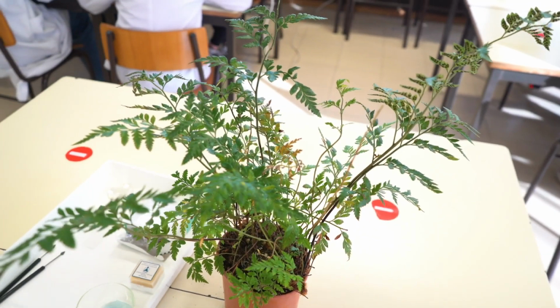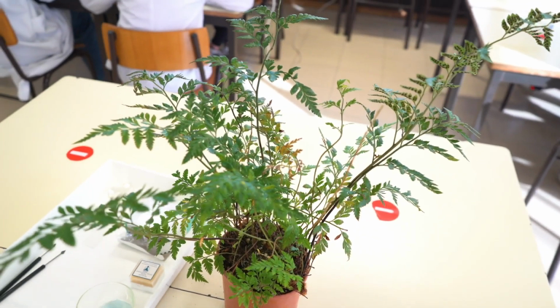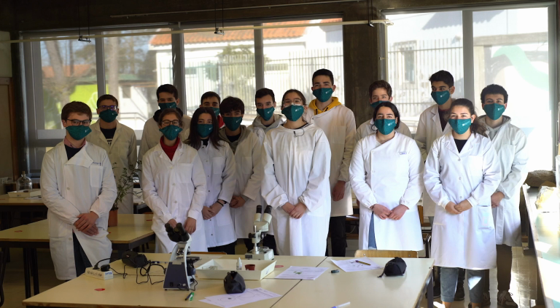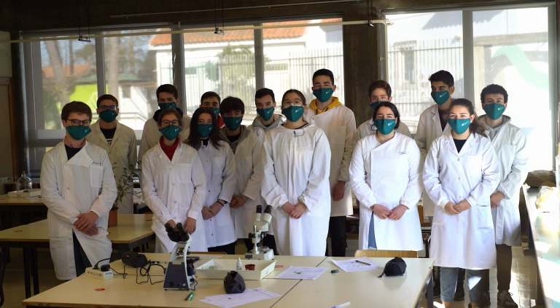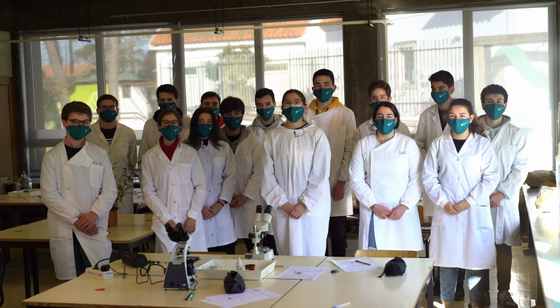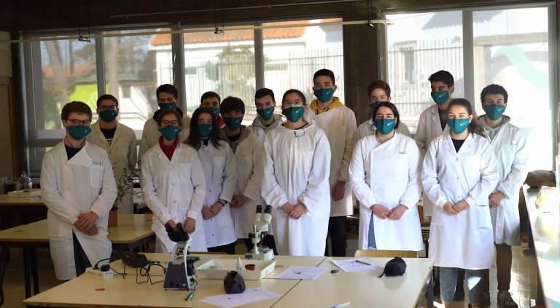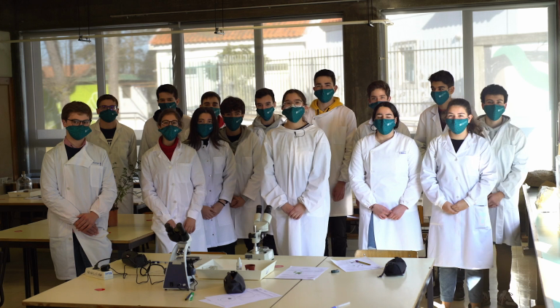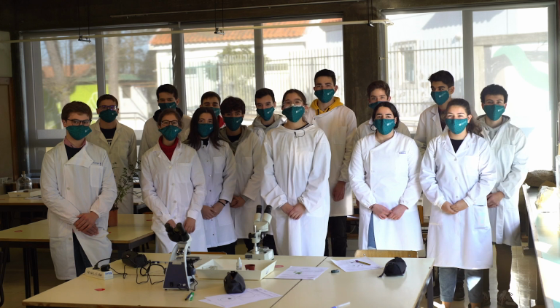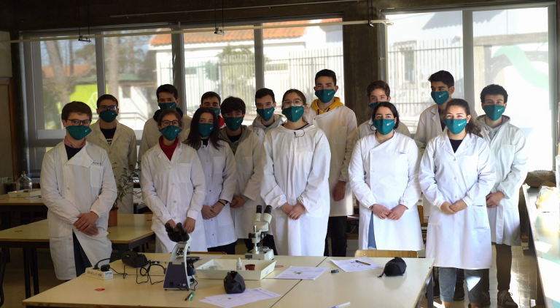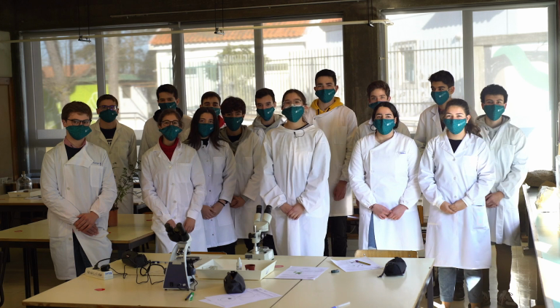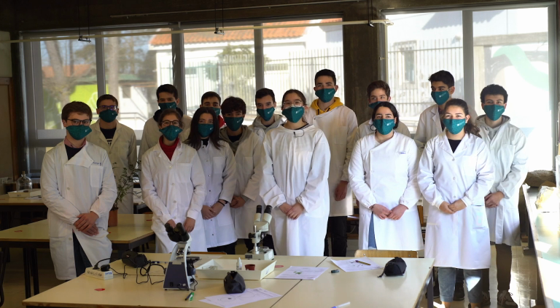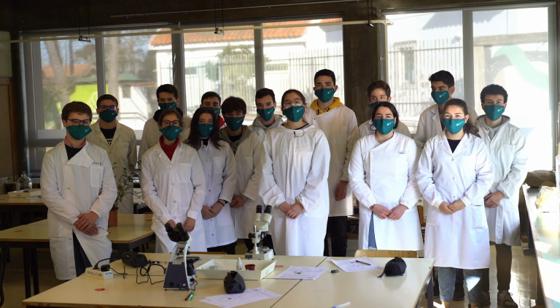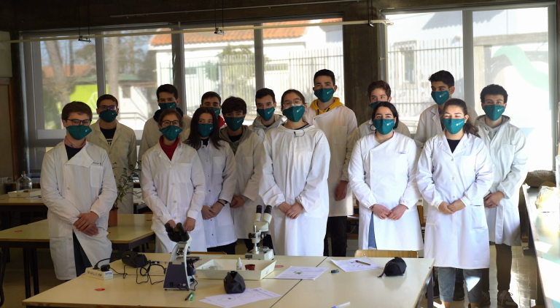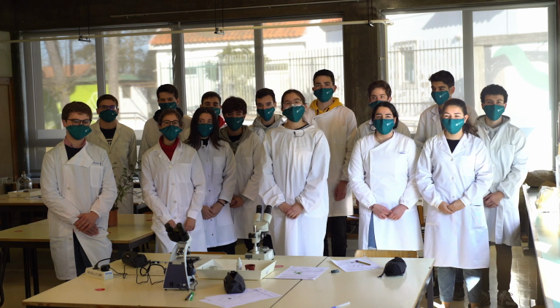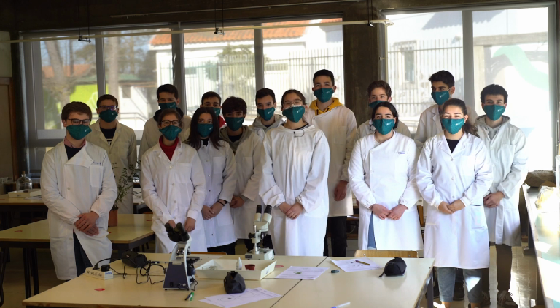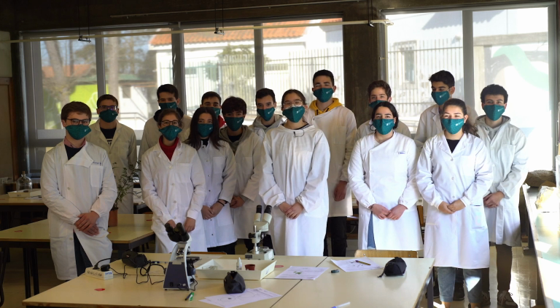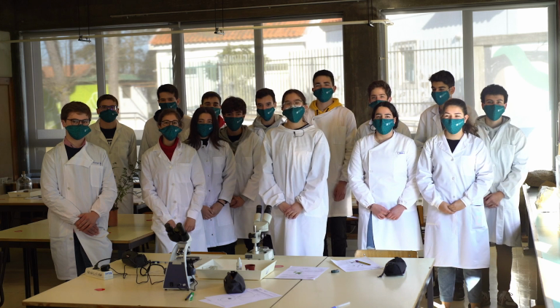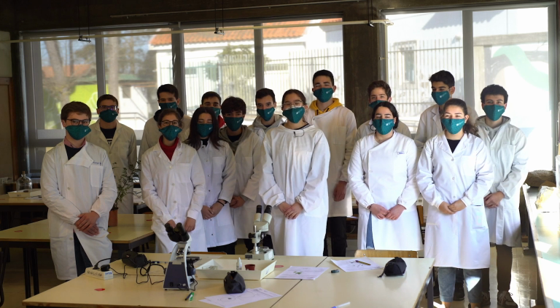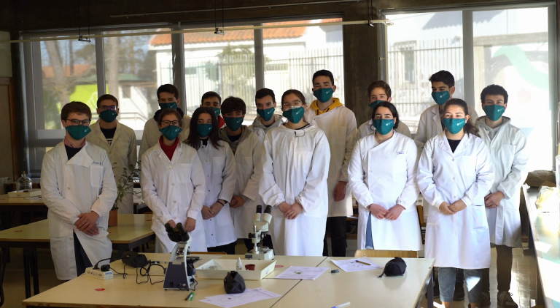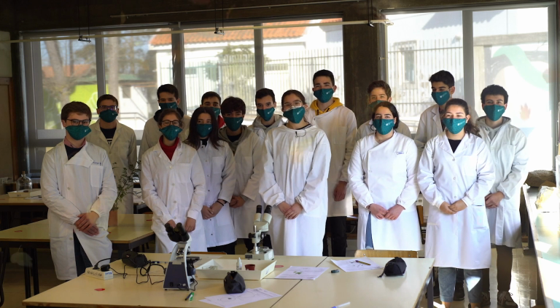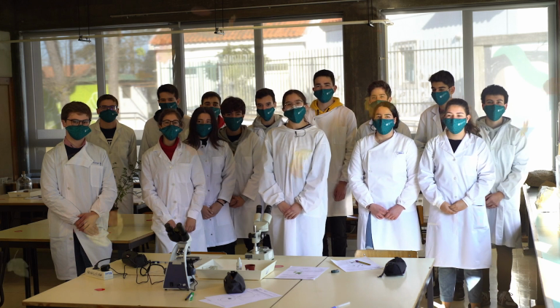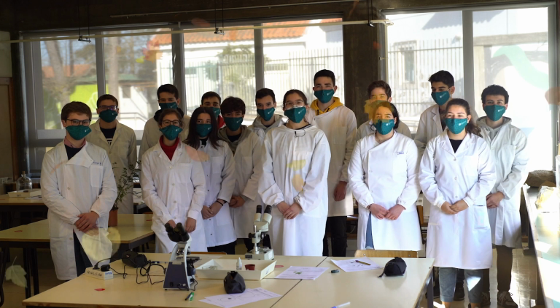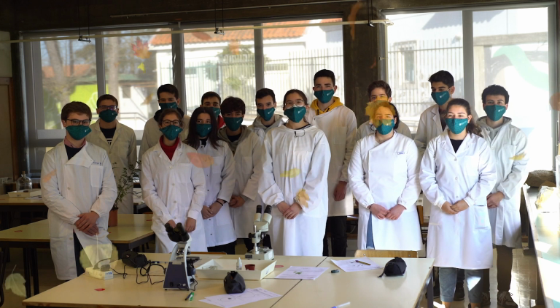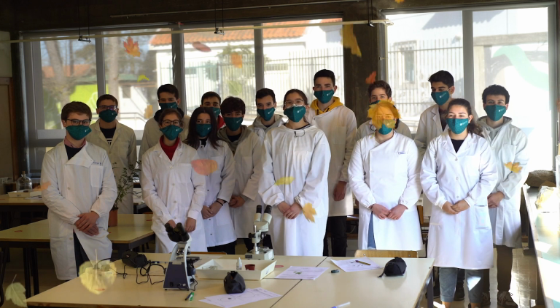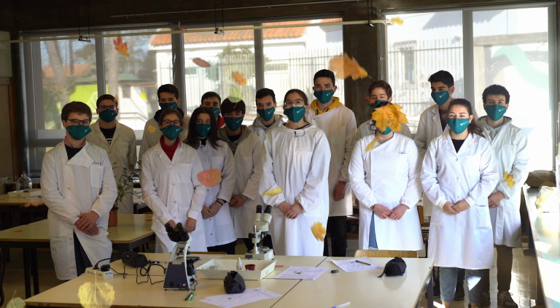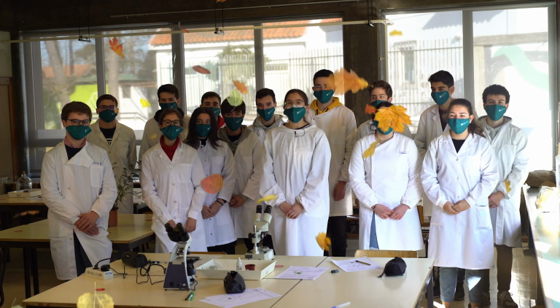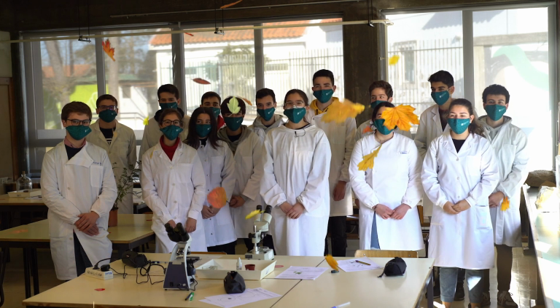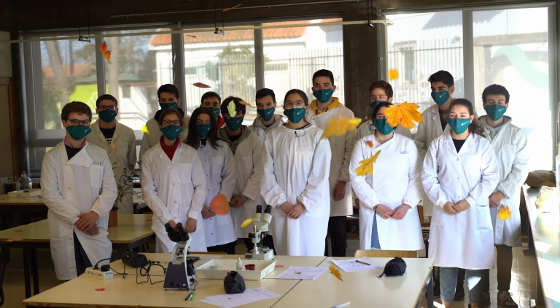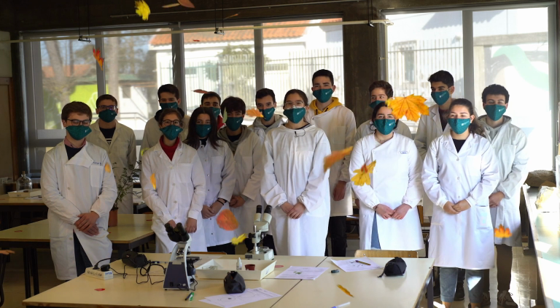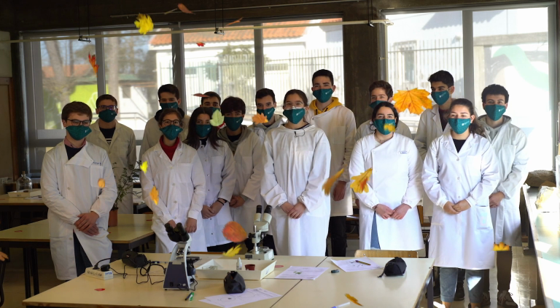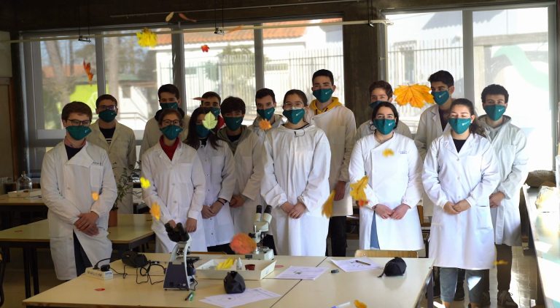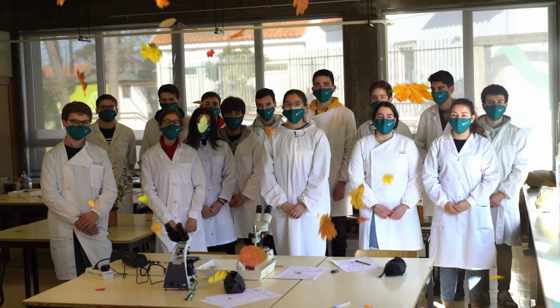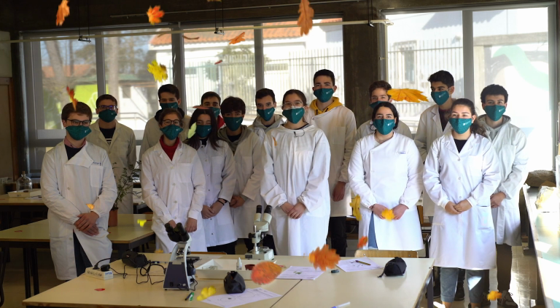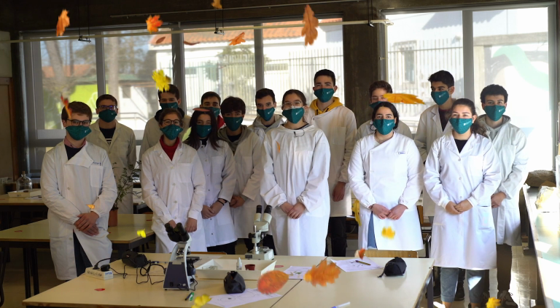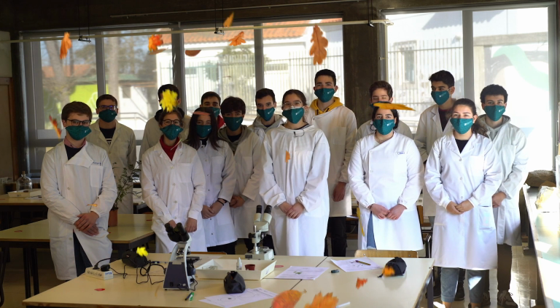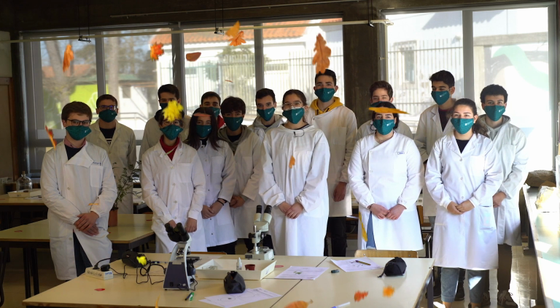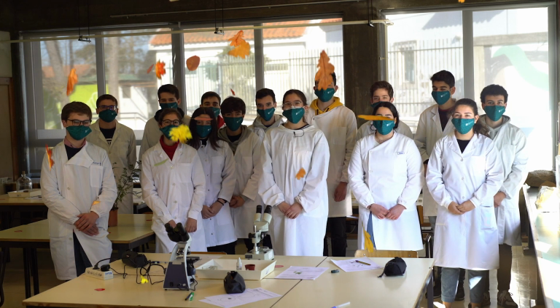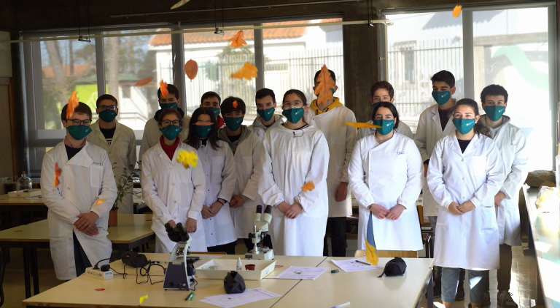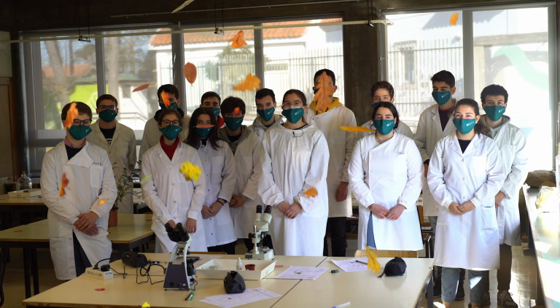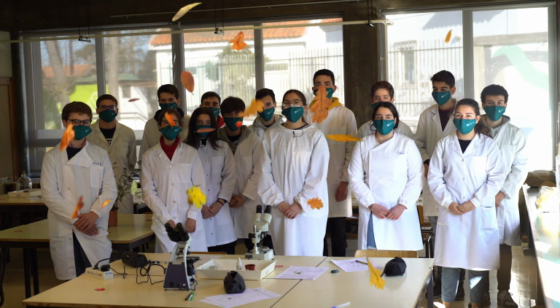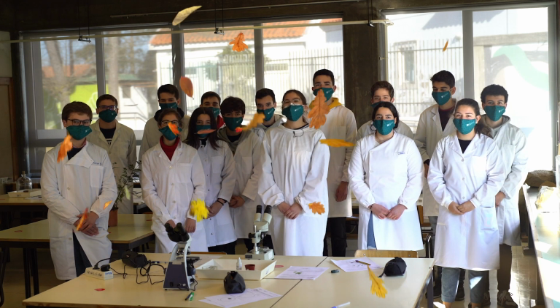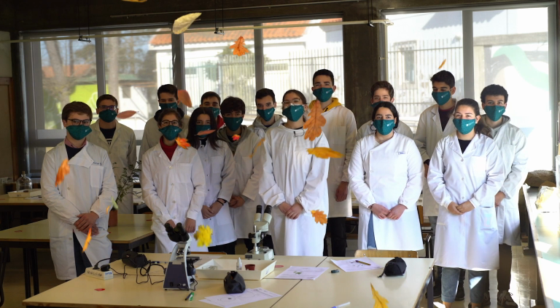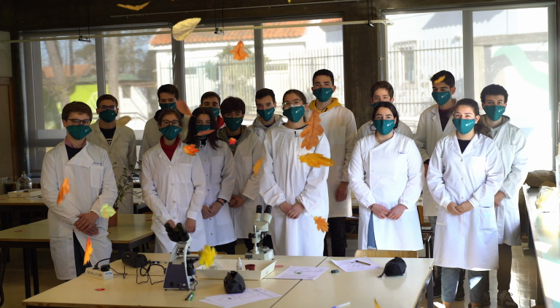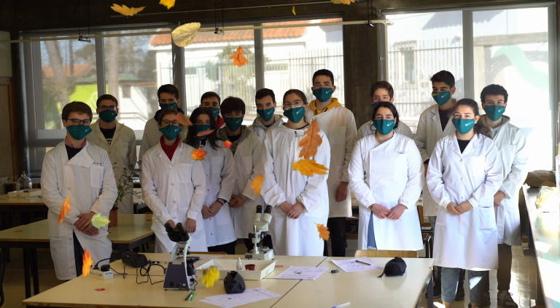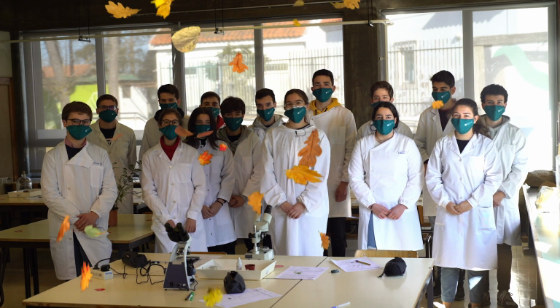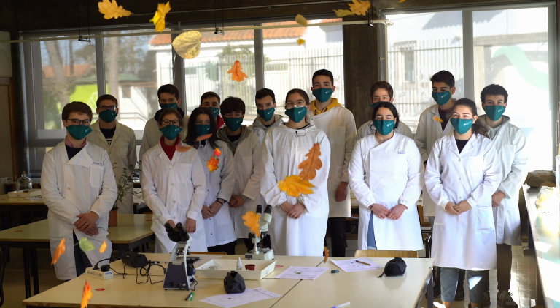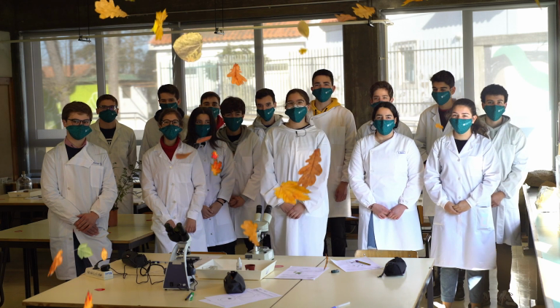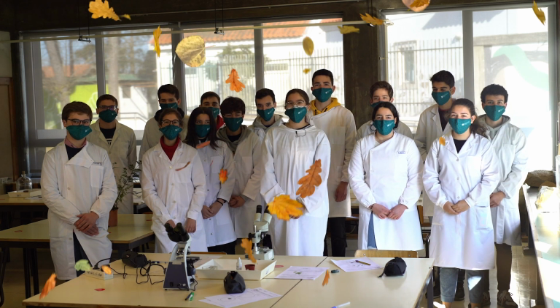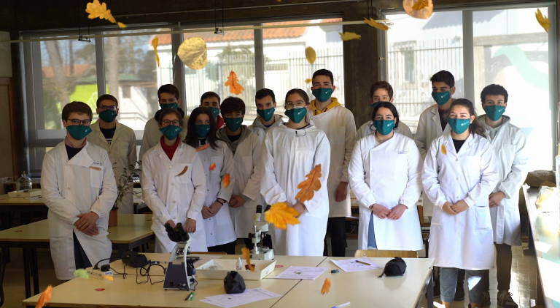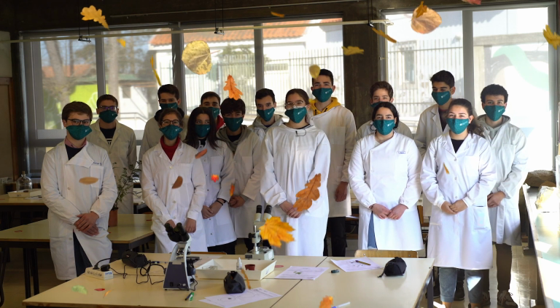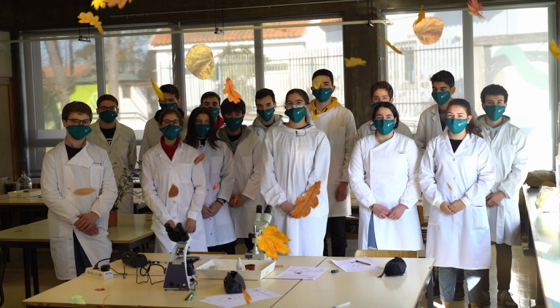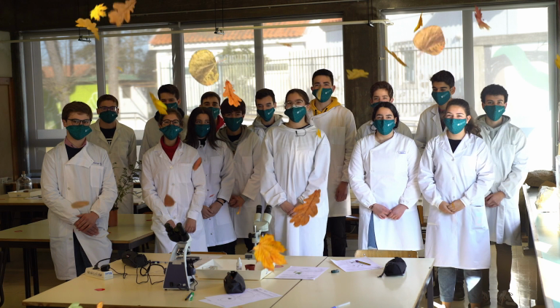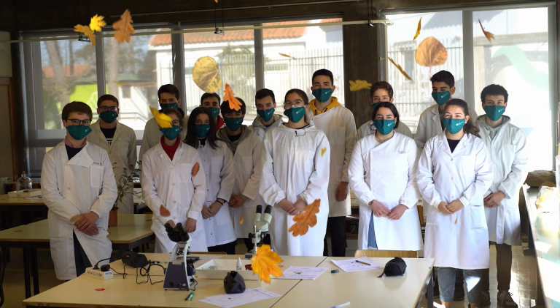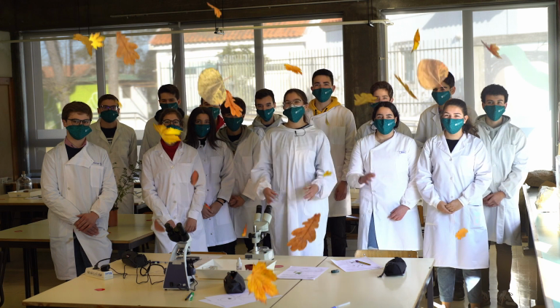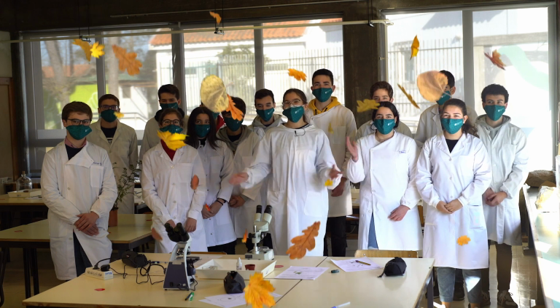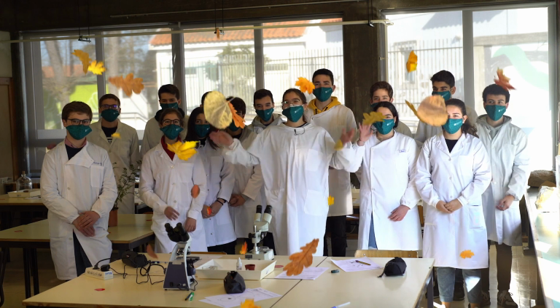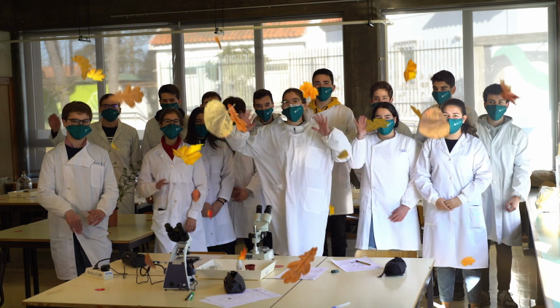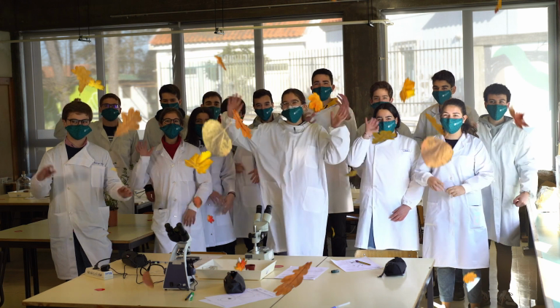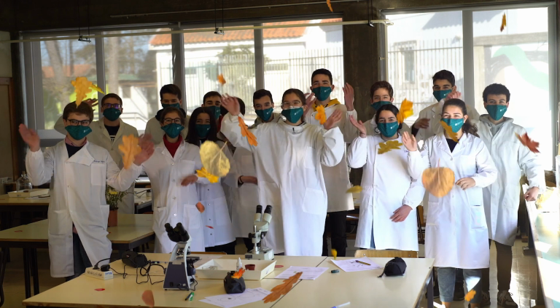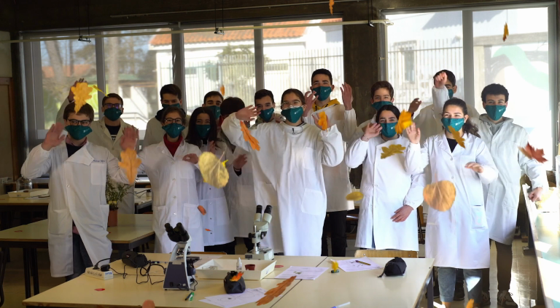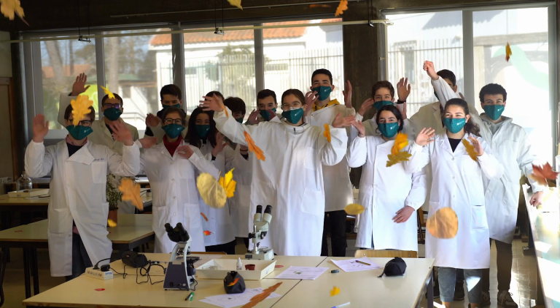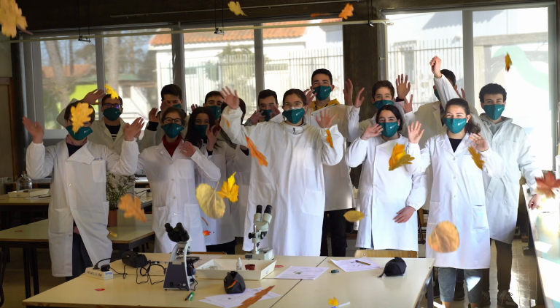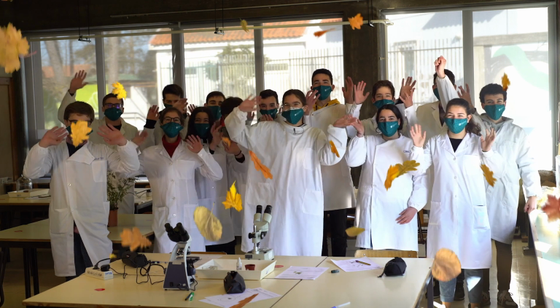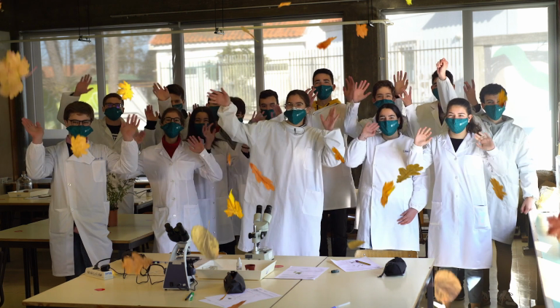Nós somos o Clube da Ciência Viva do Agrupamento de Escolas Henrique Sommer. Juntem-se a nós! Adeus!